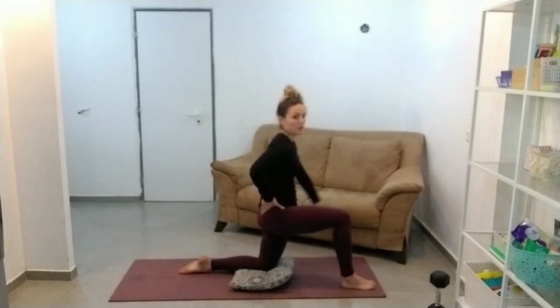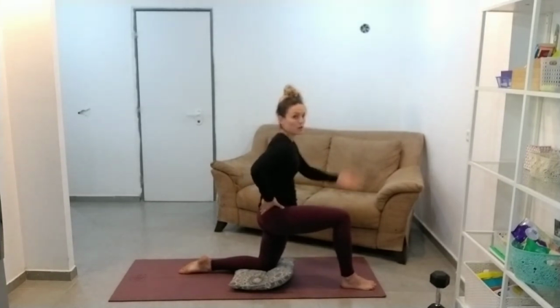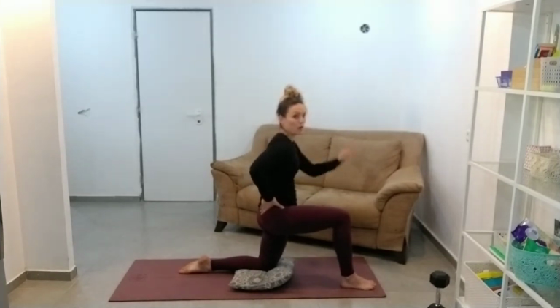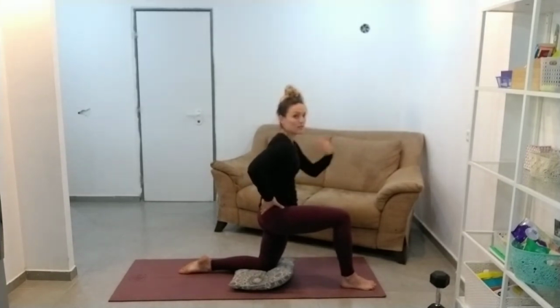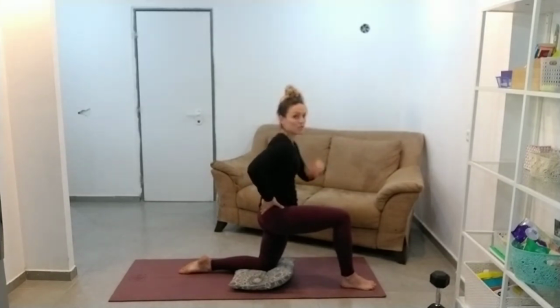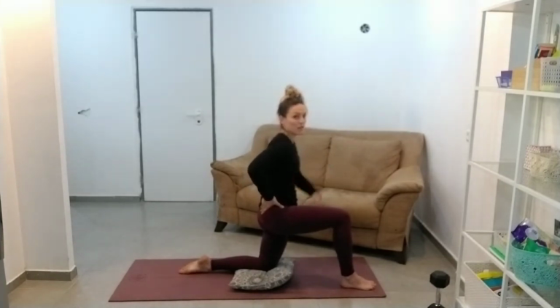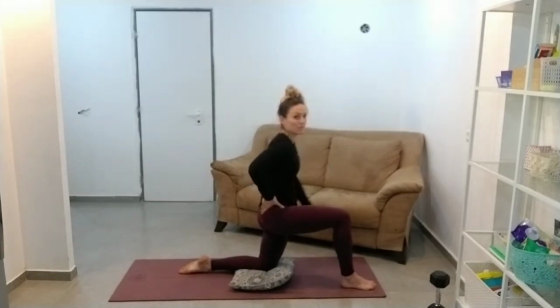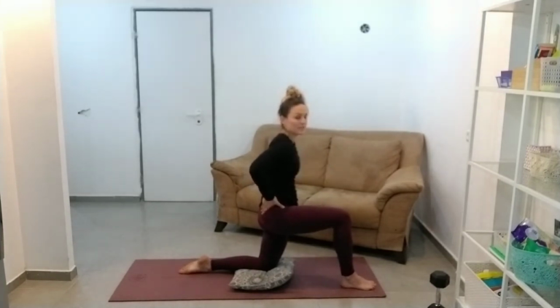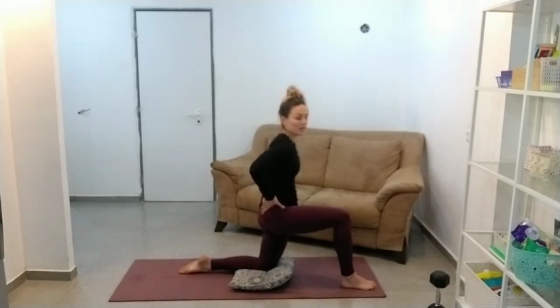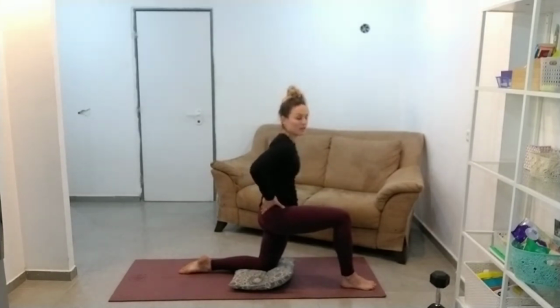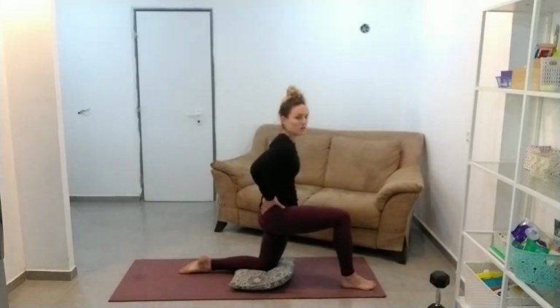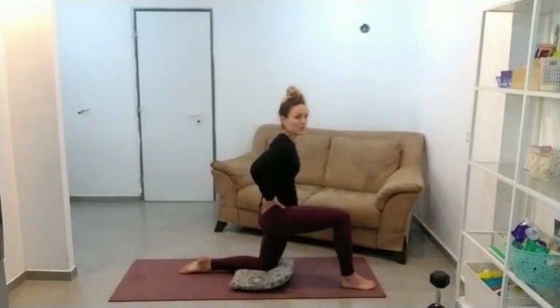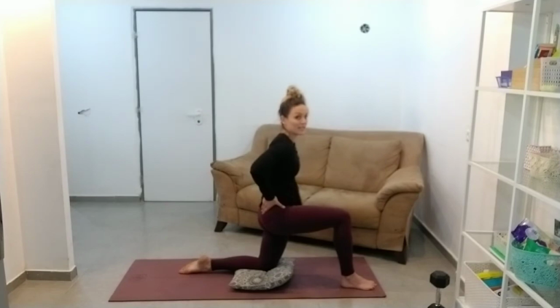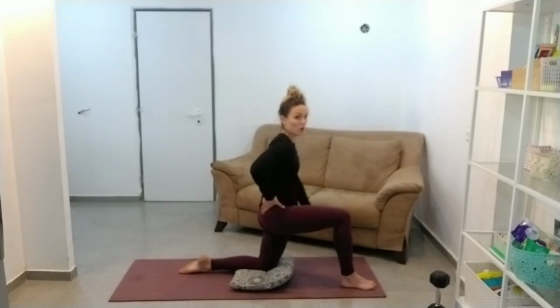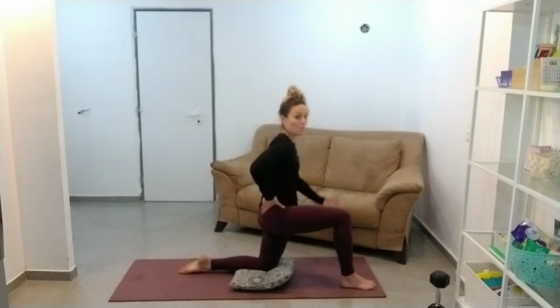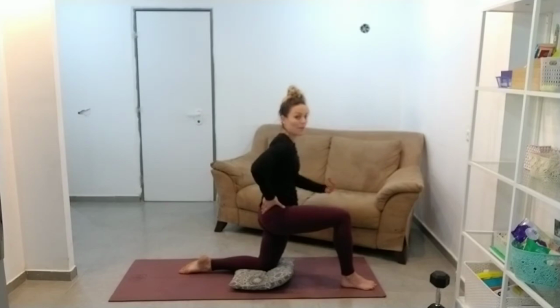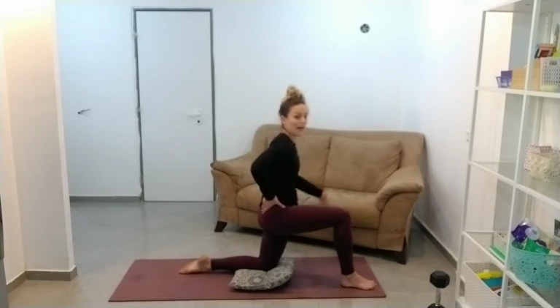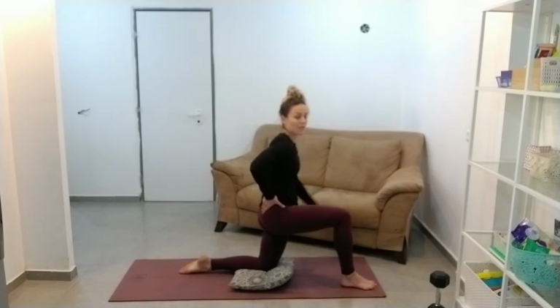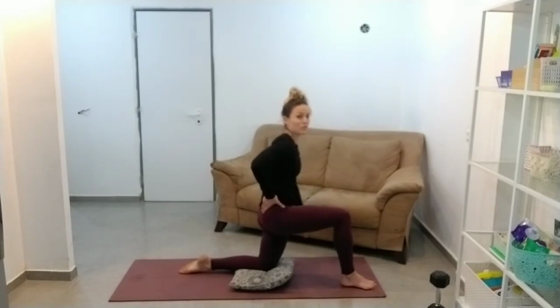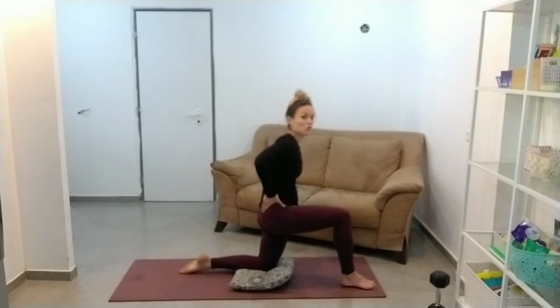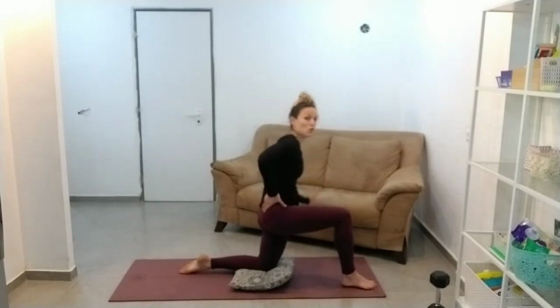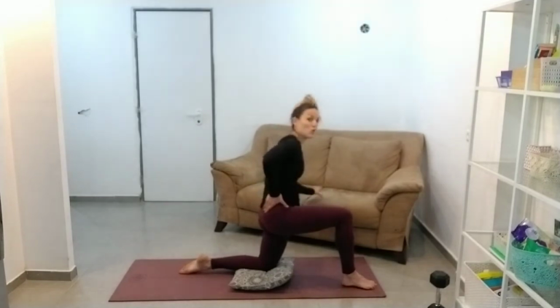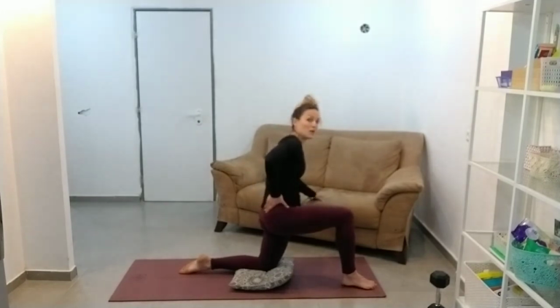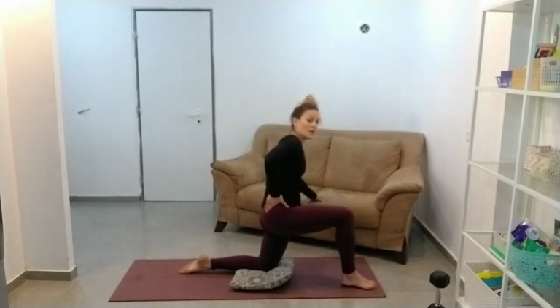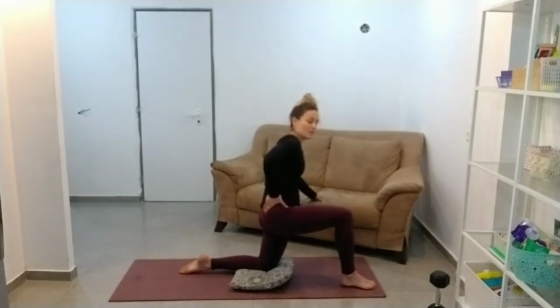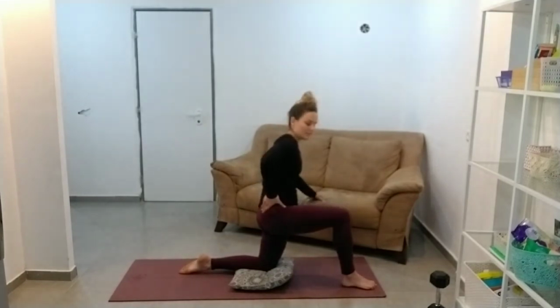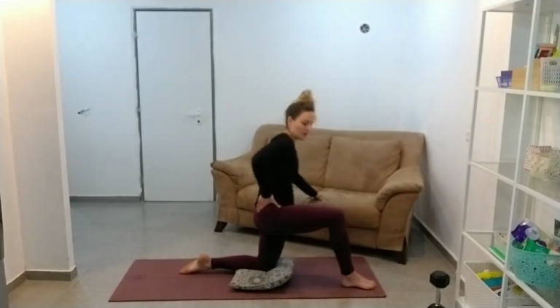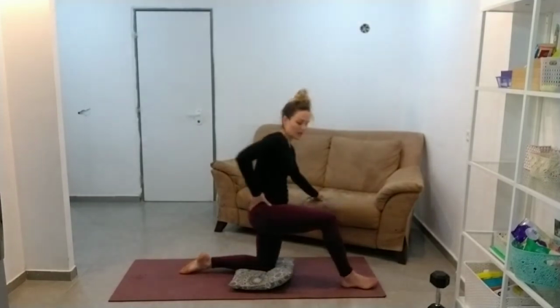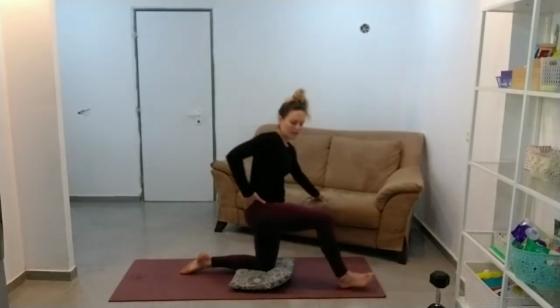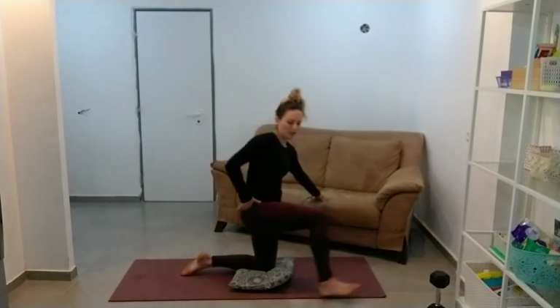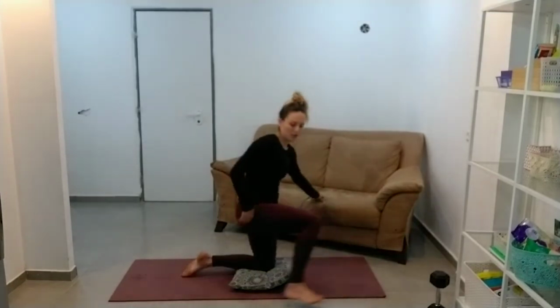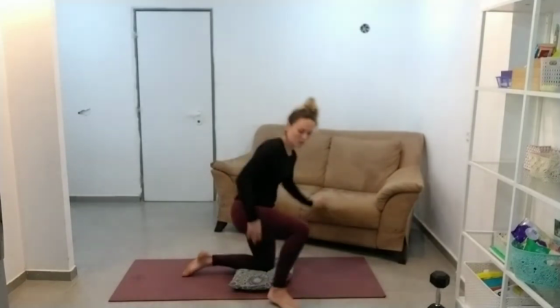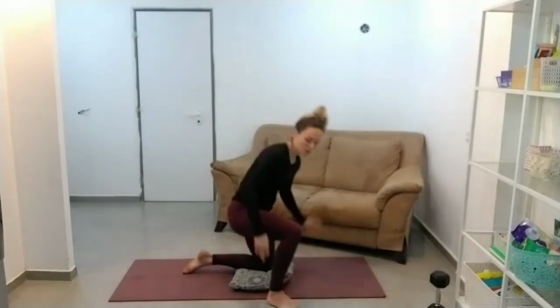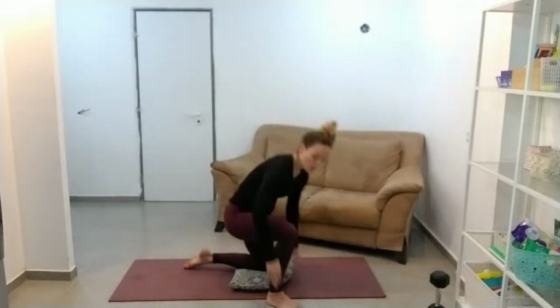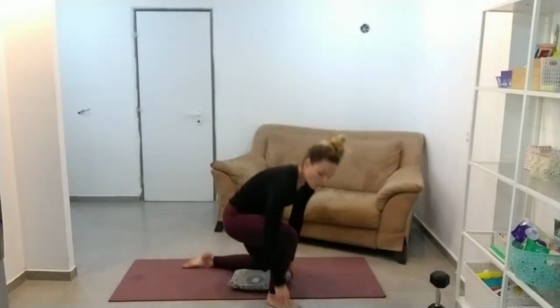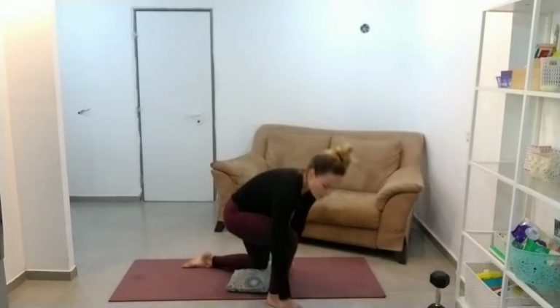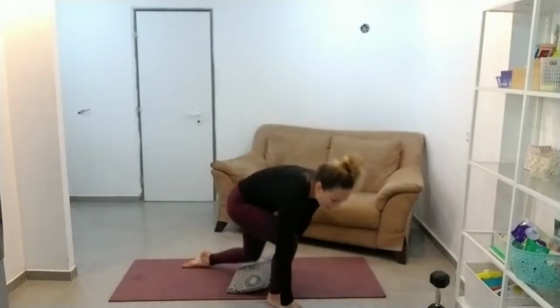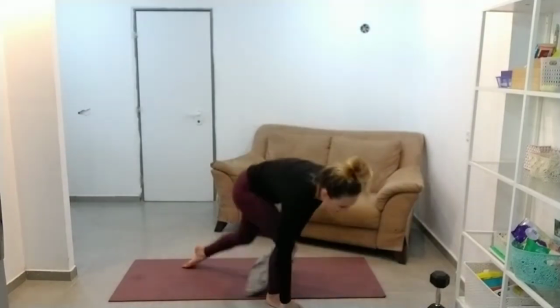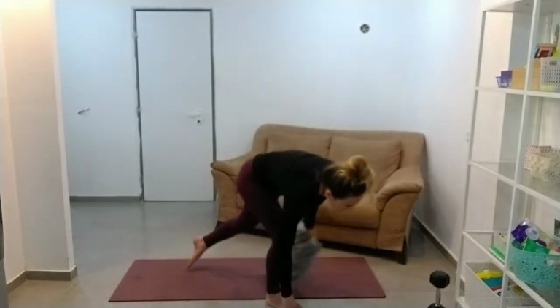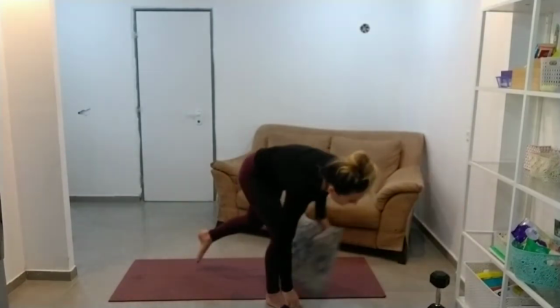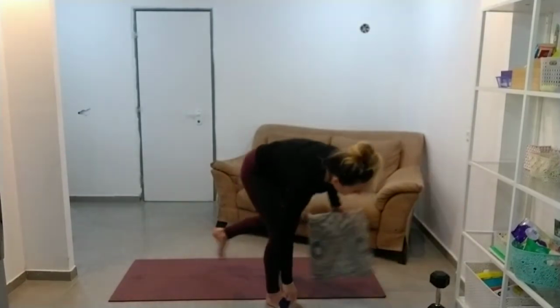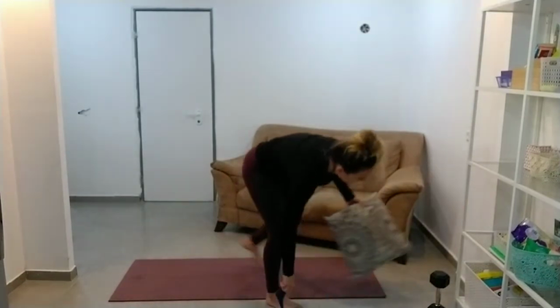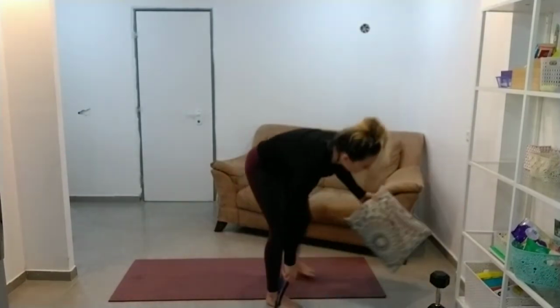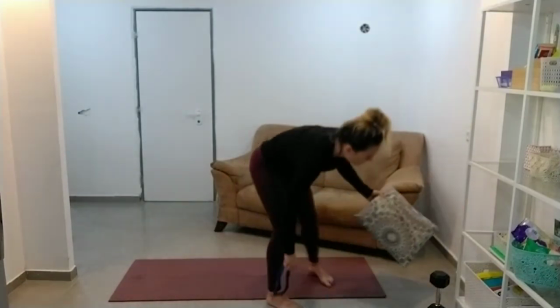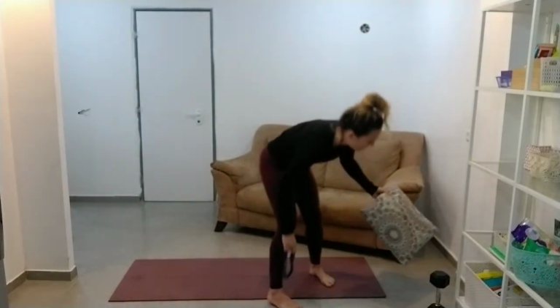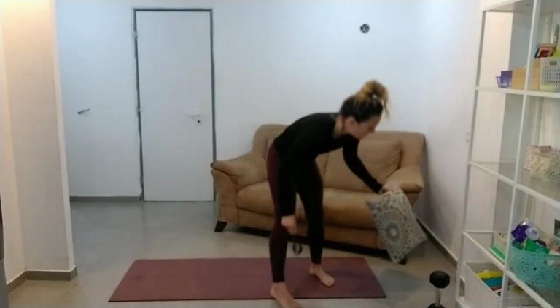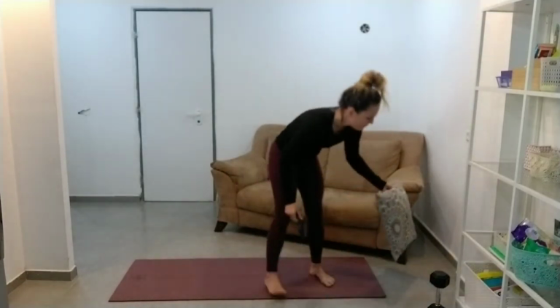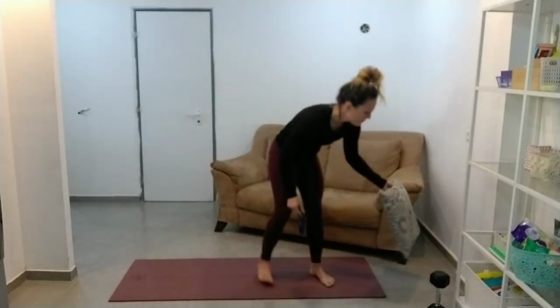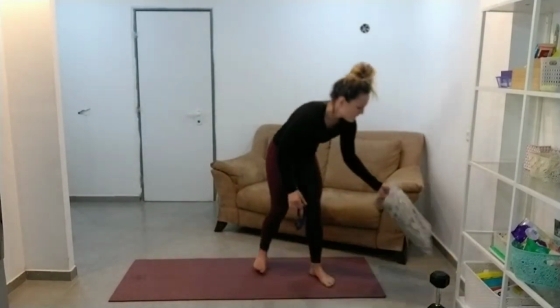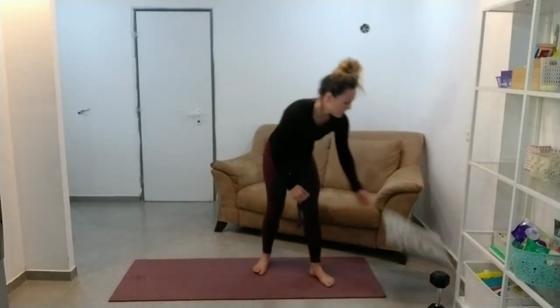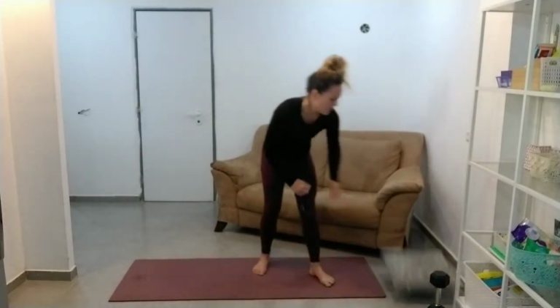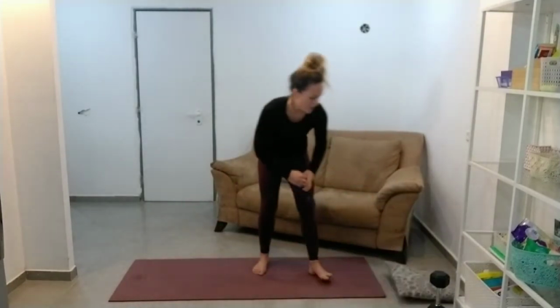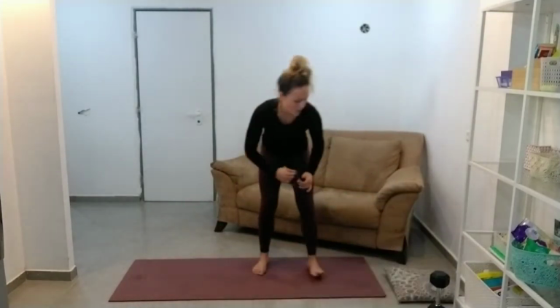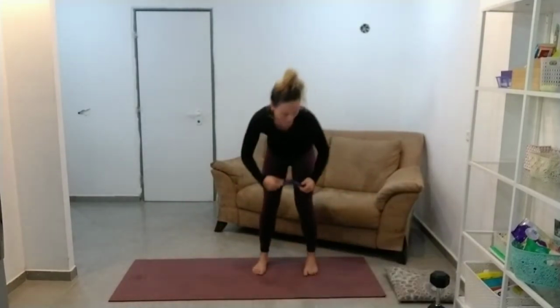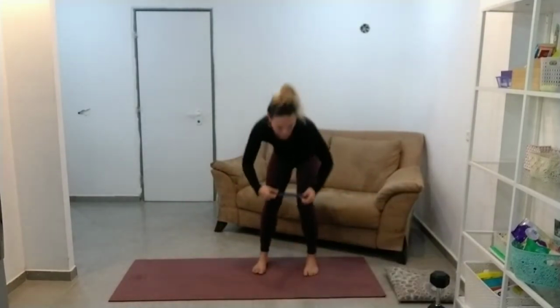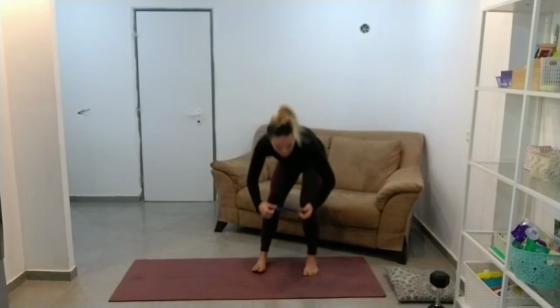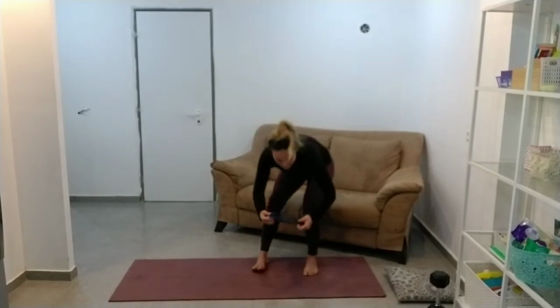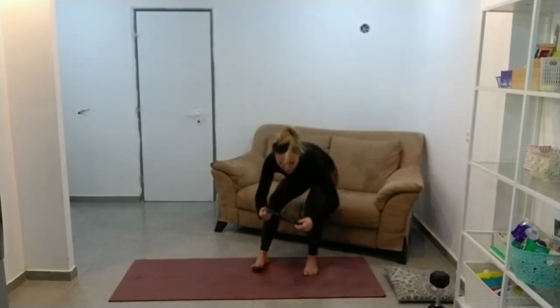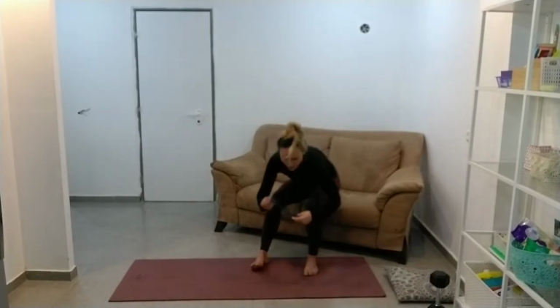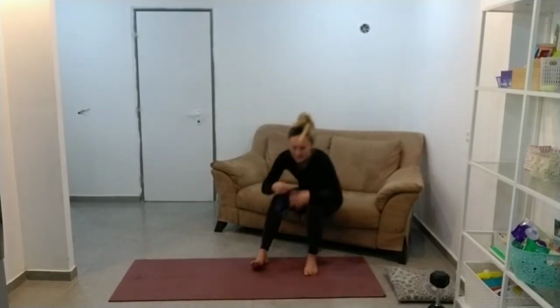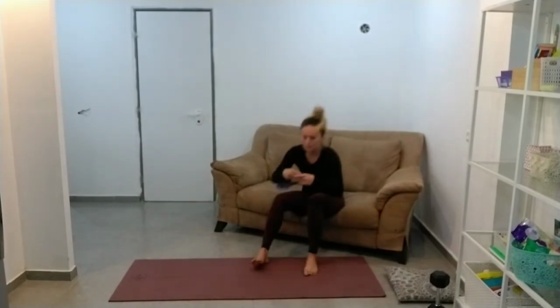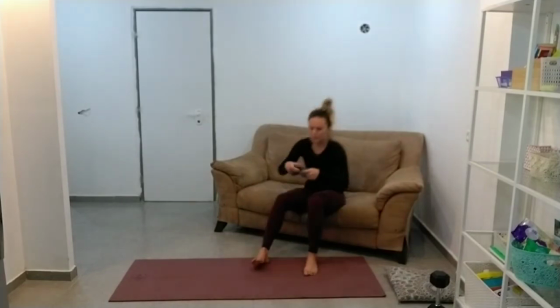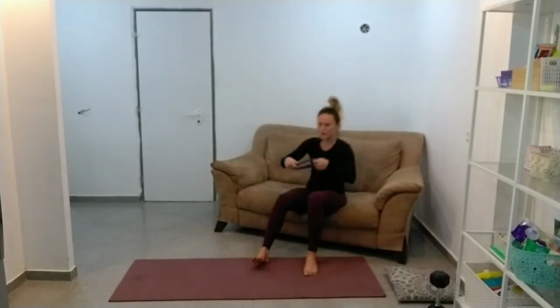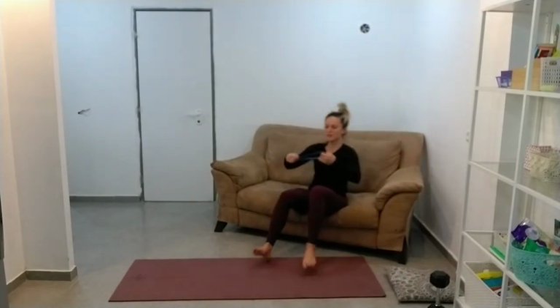Your heart rate should come down now, so let's go back through the circuit. I'm going to get into our hip thrust again.